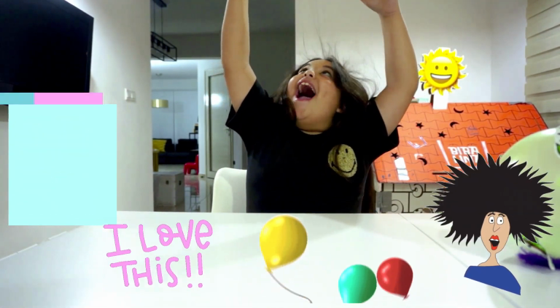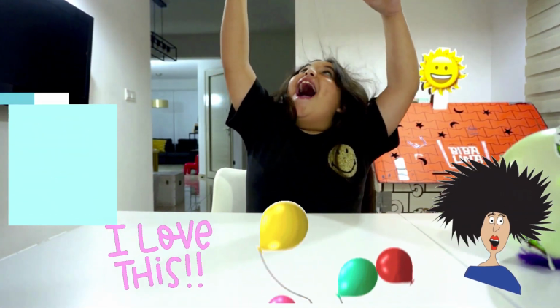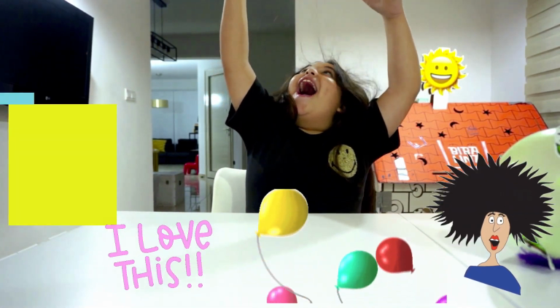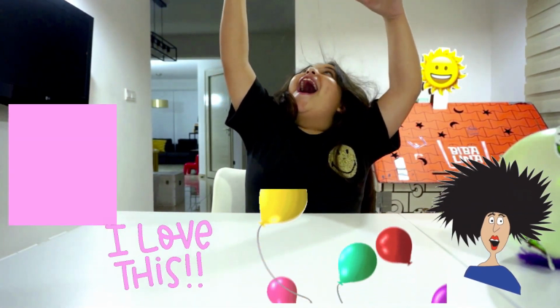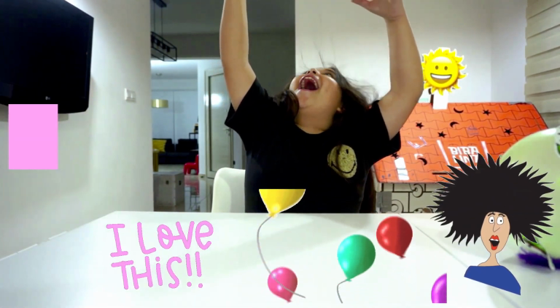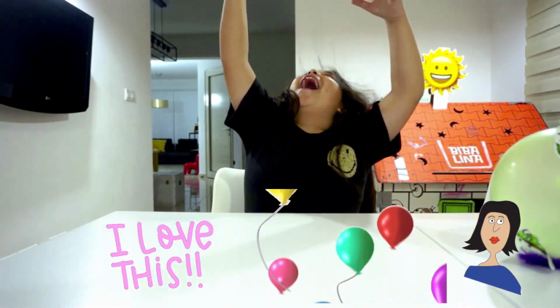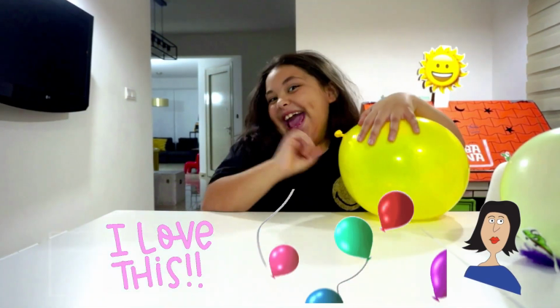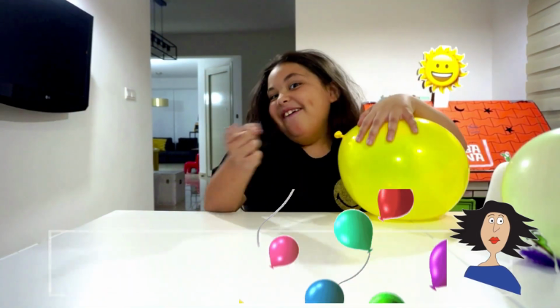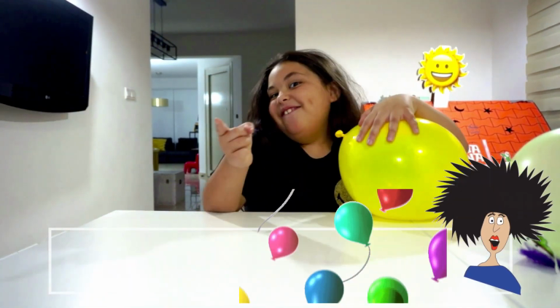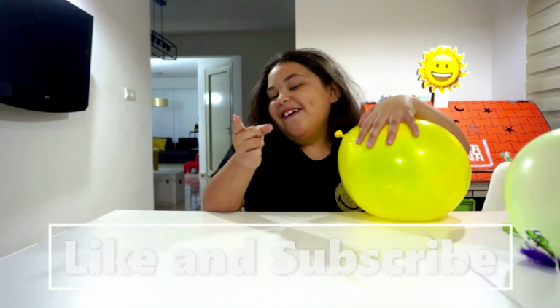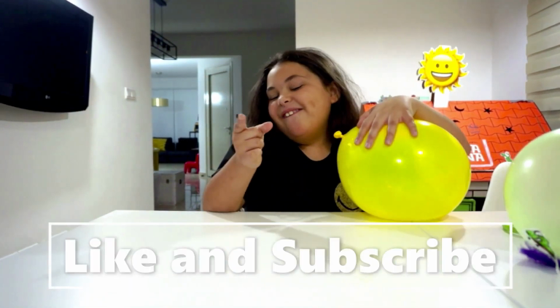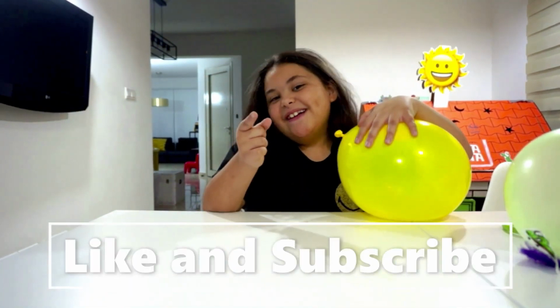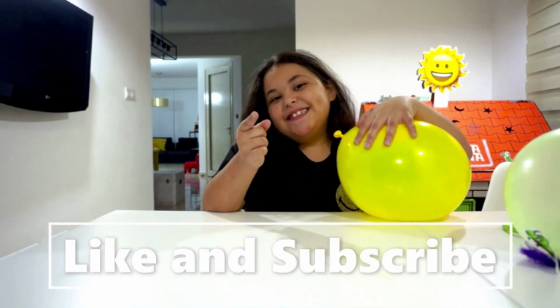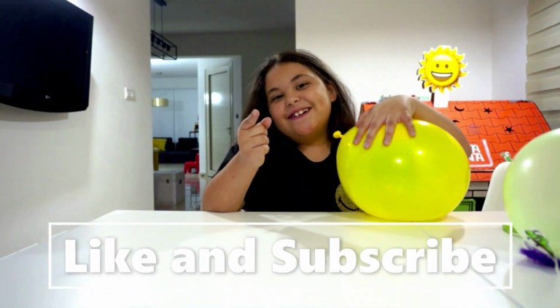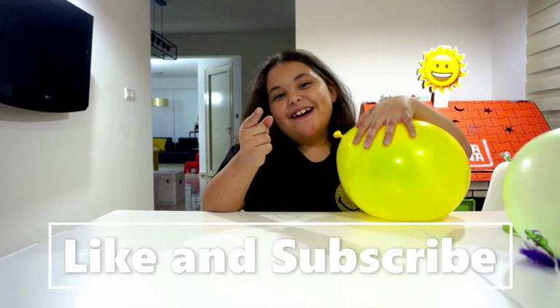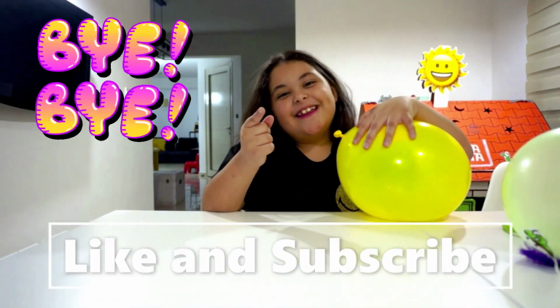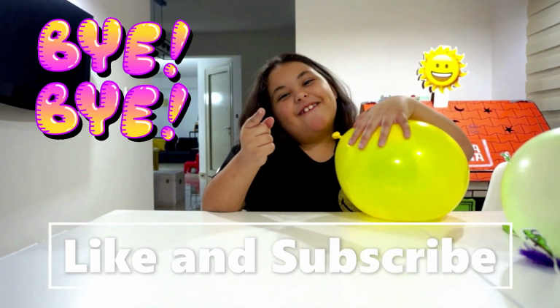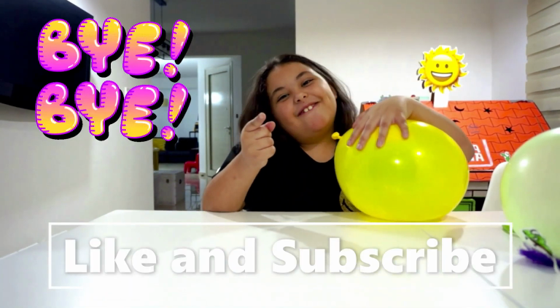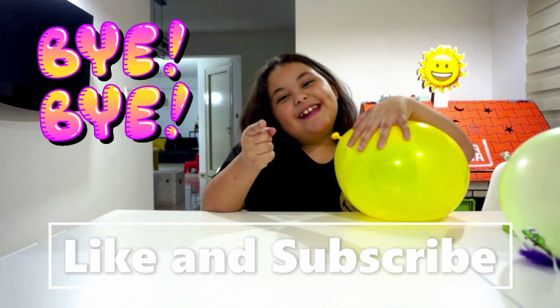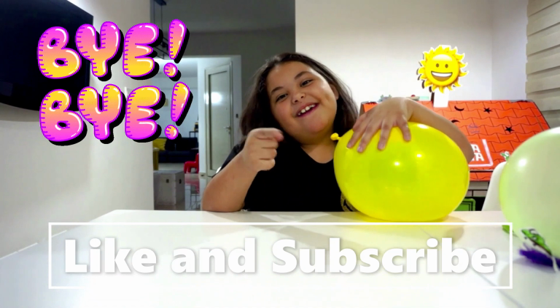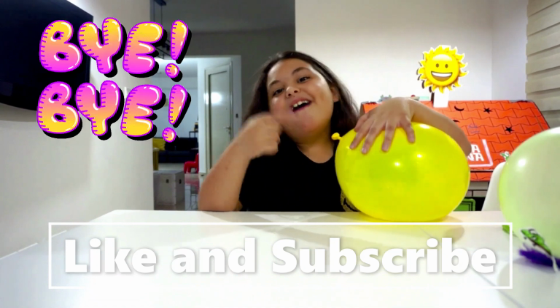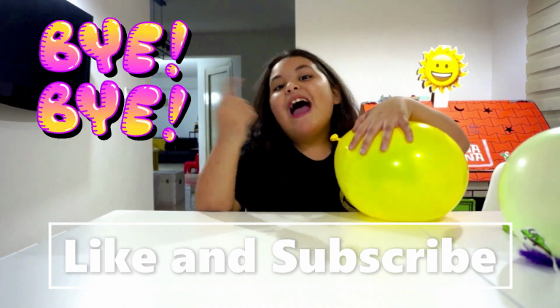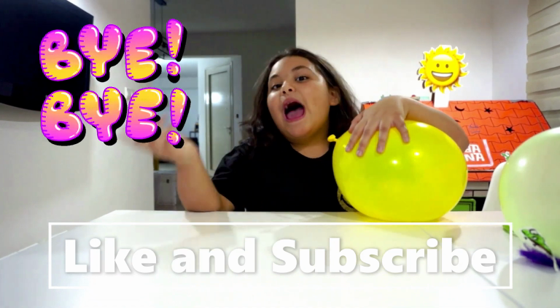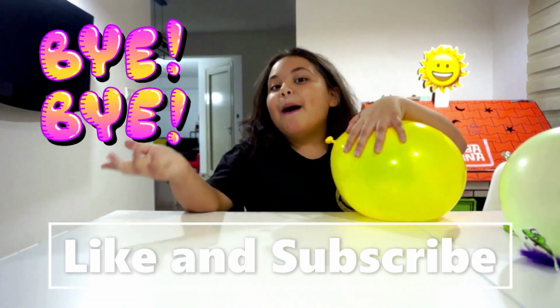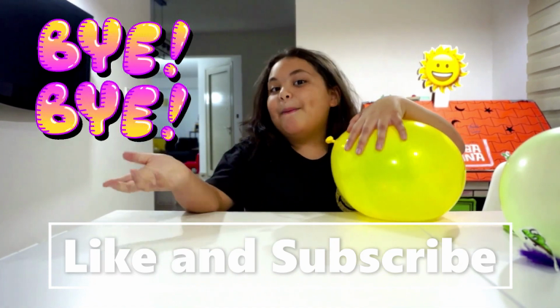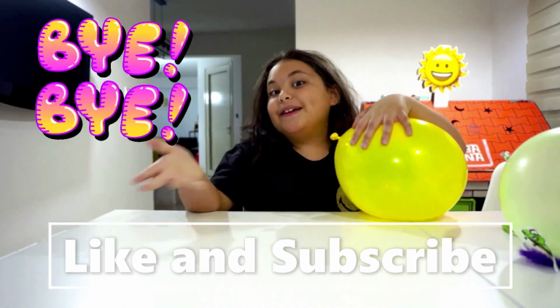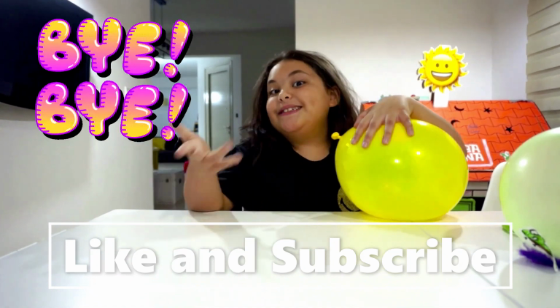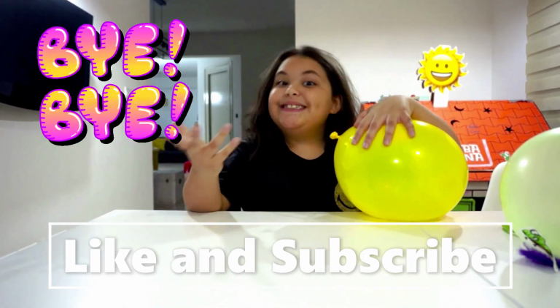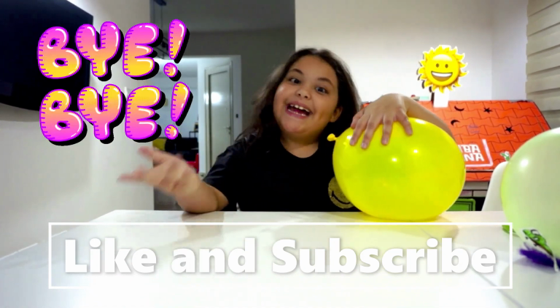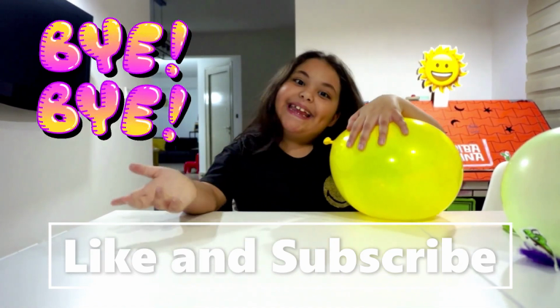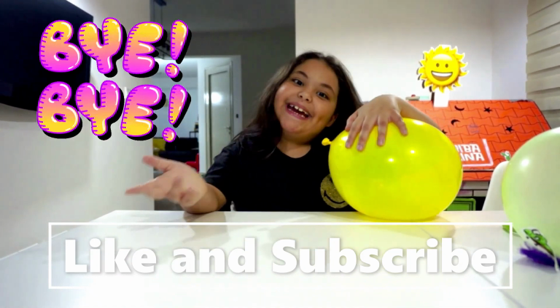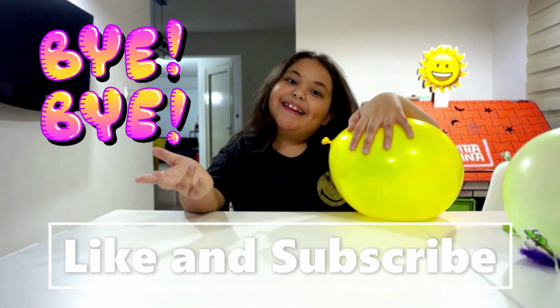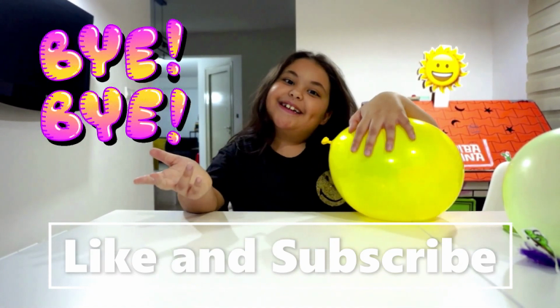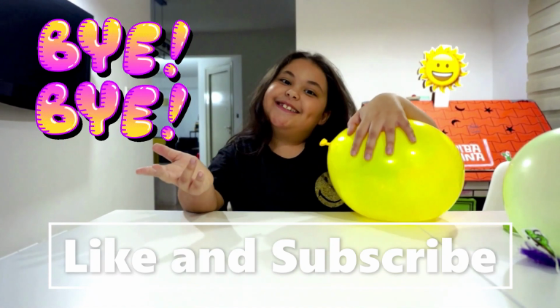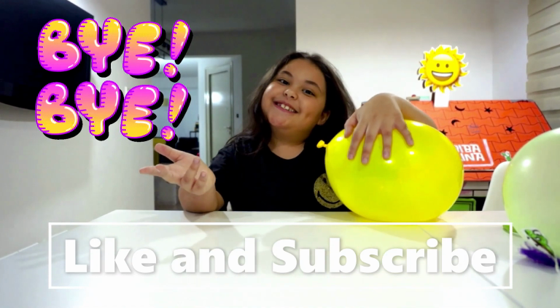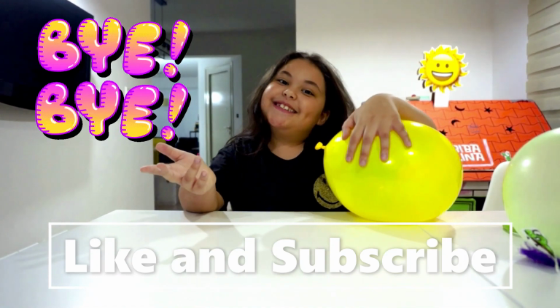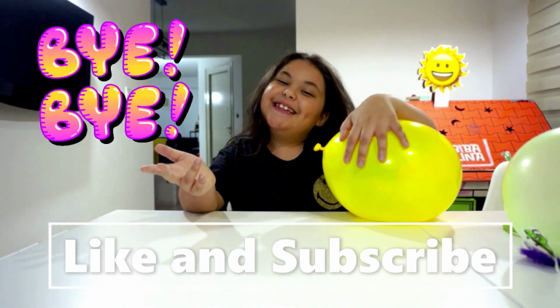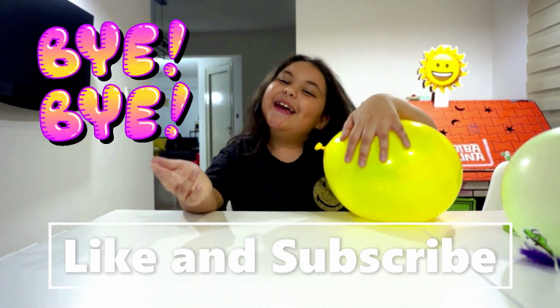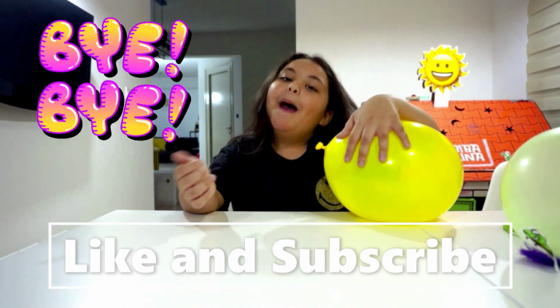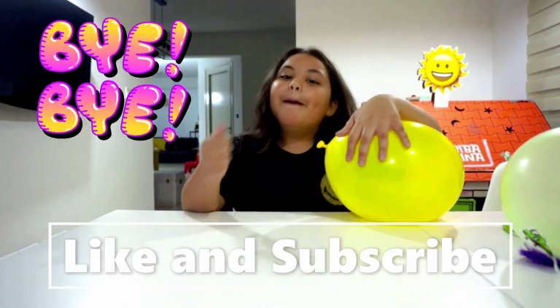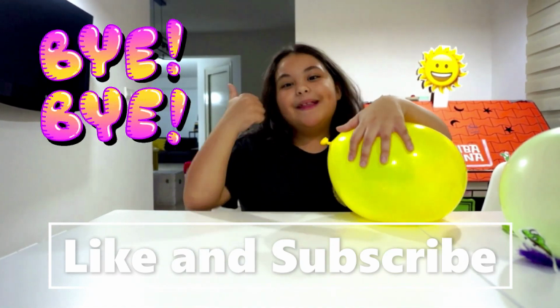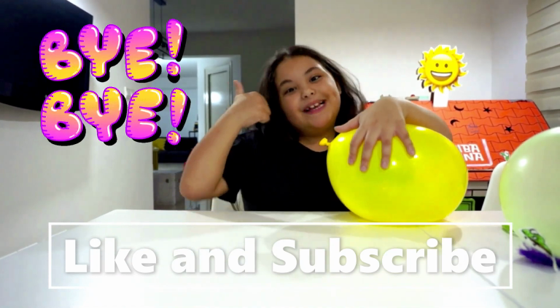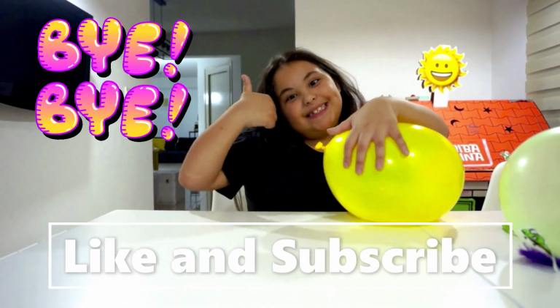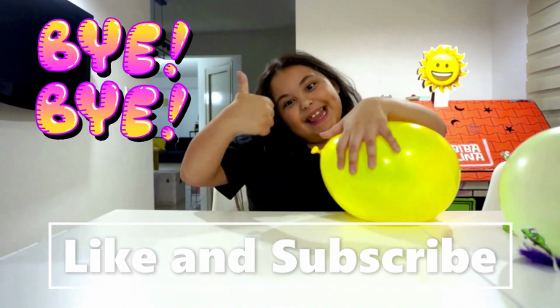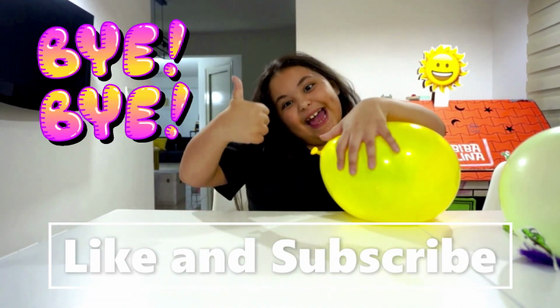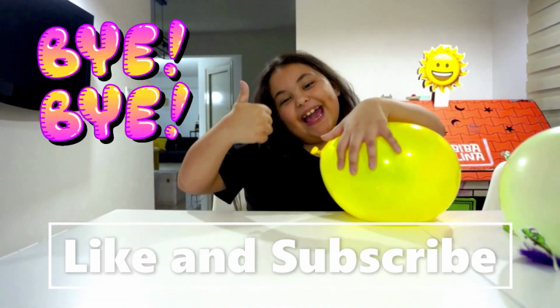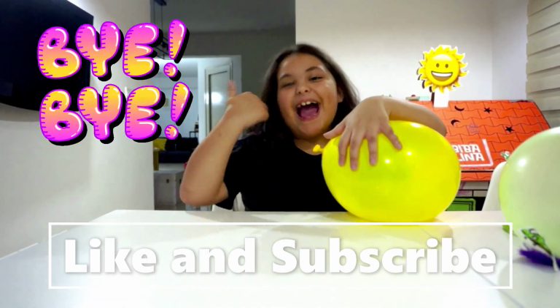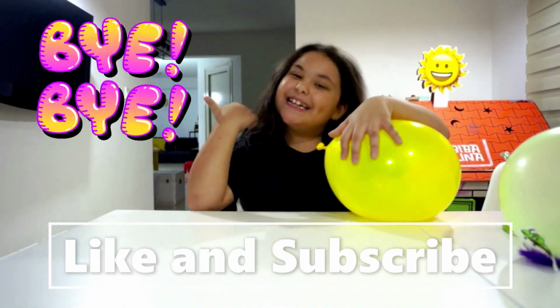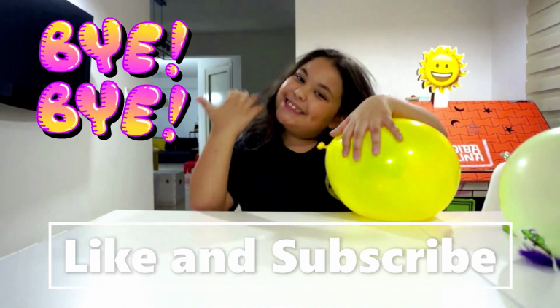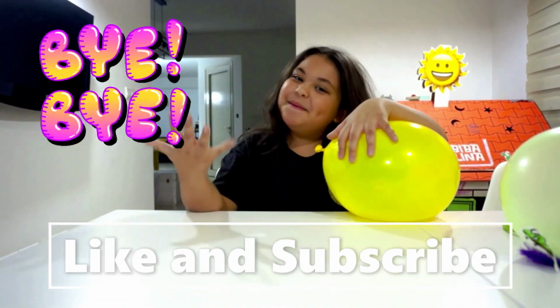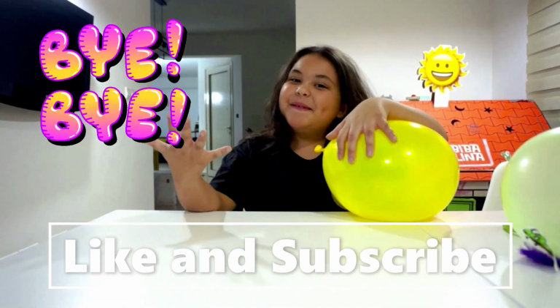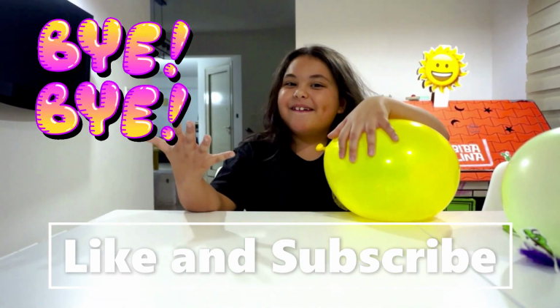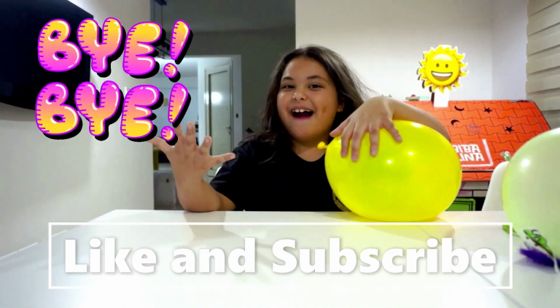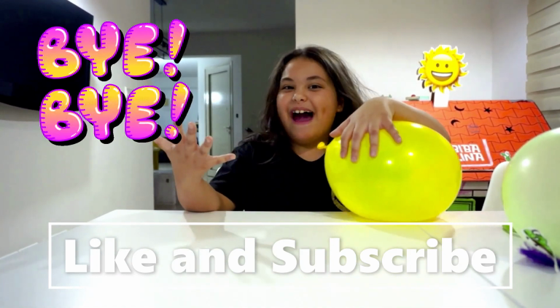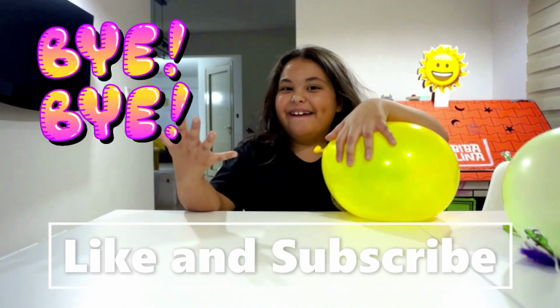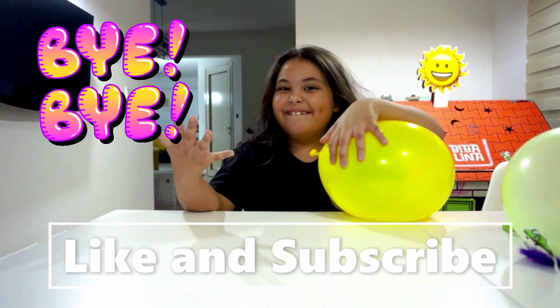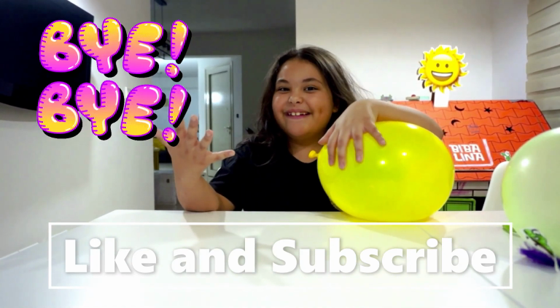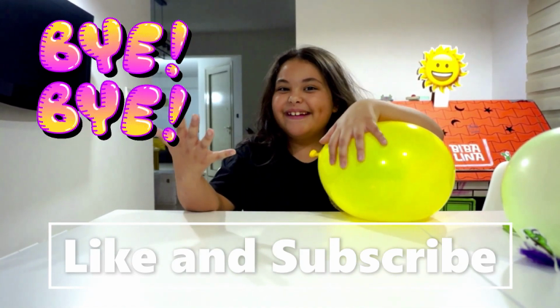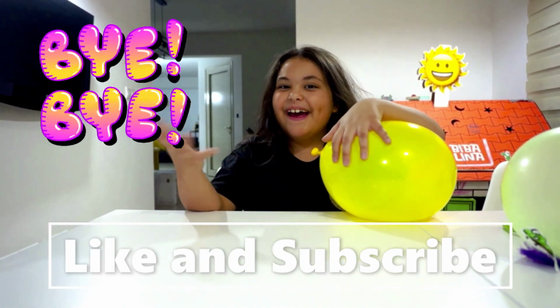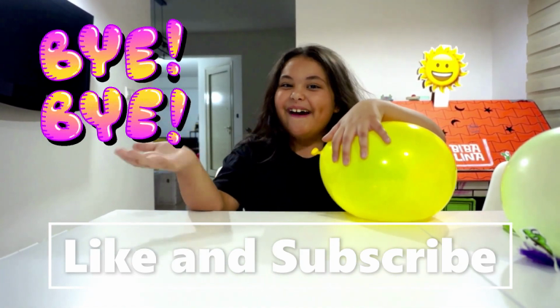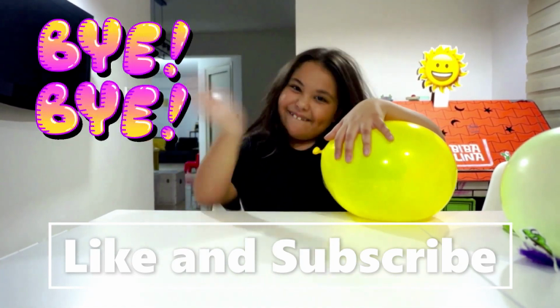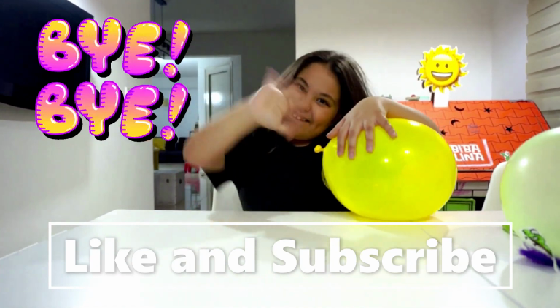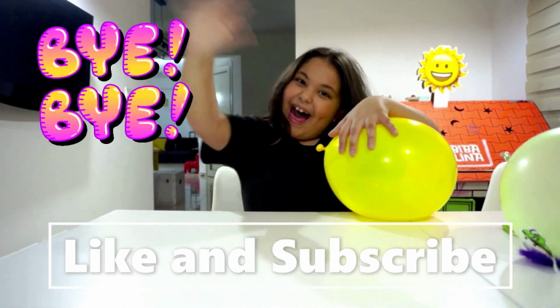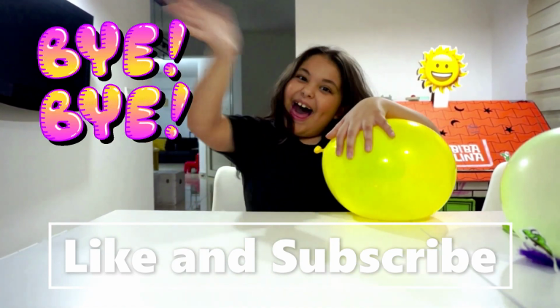If you enjoyed our video about static electricity, please like and subscribe. Bye!